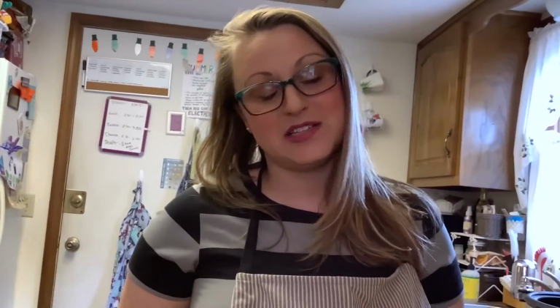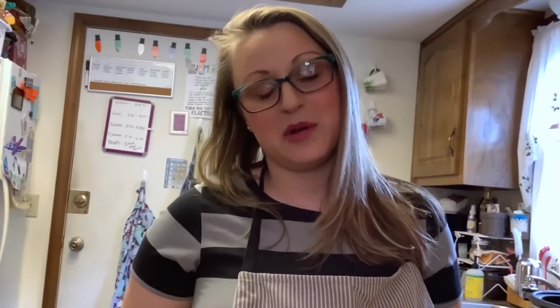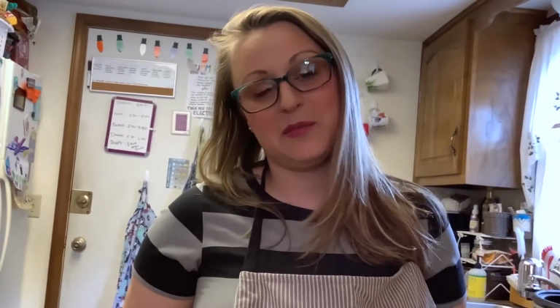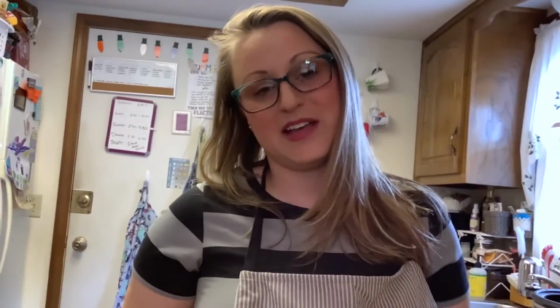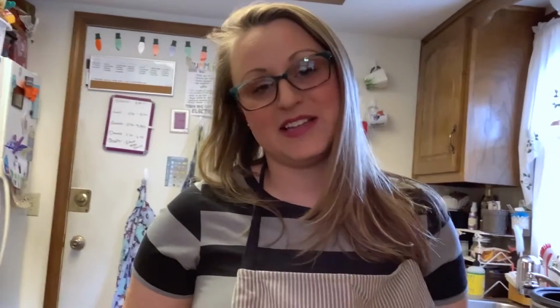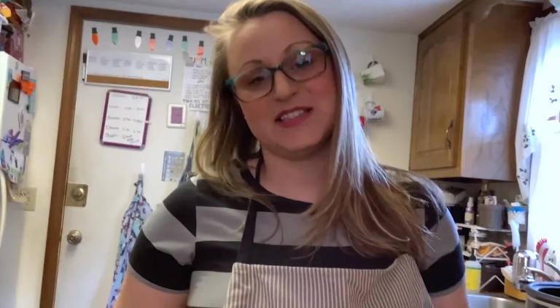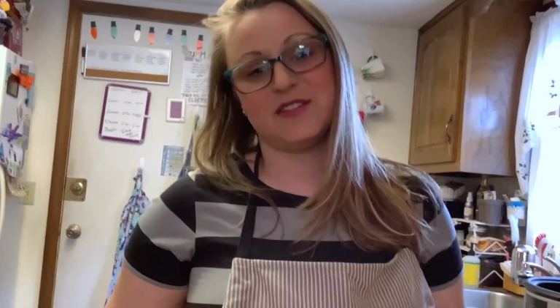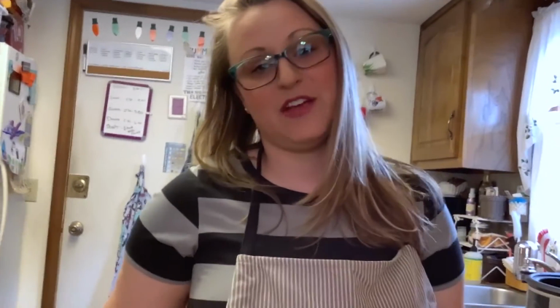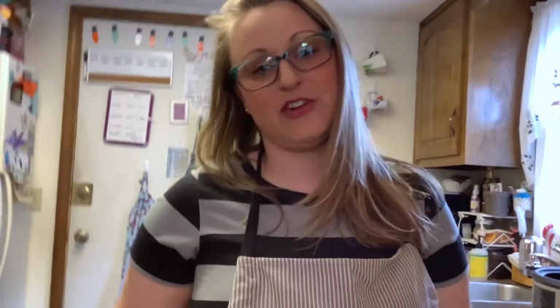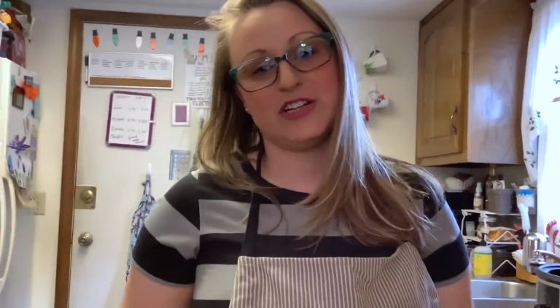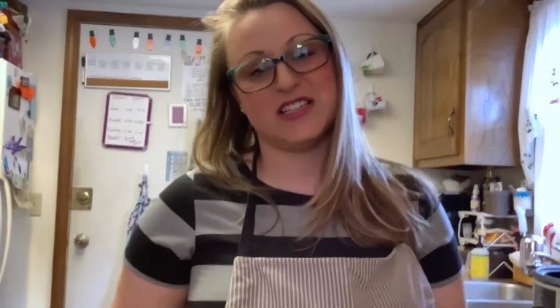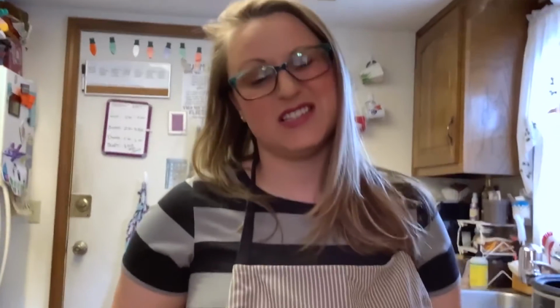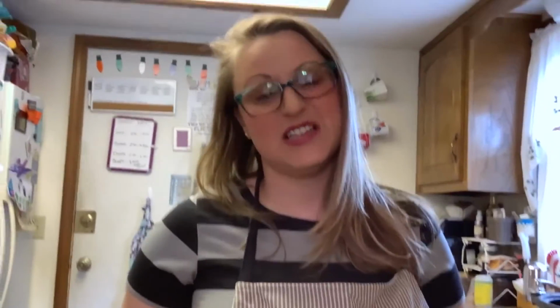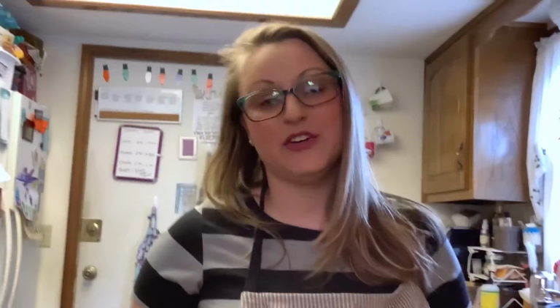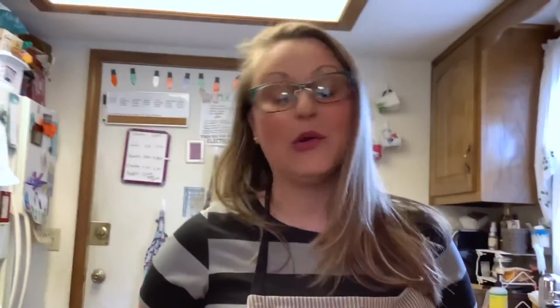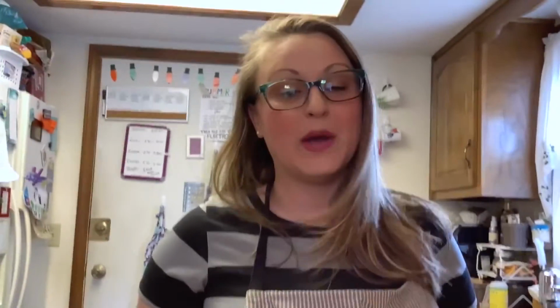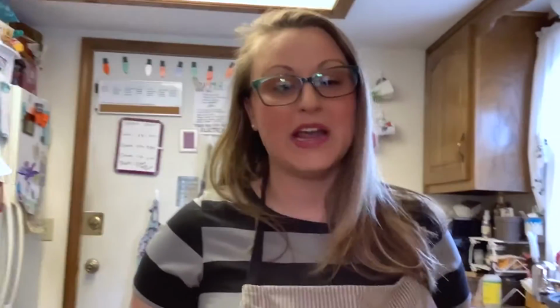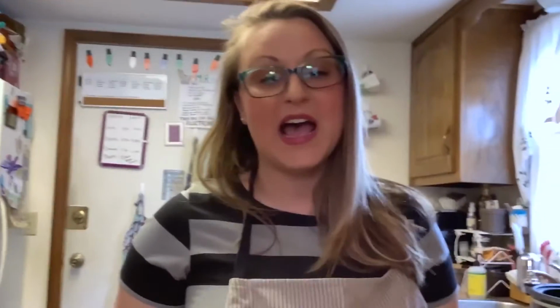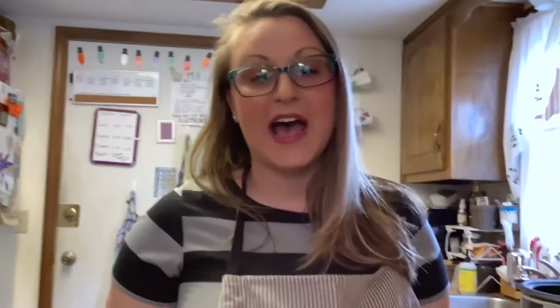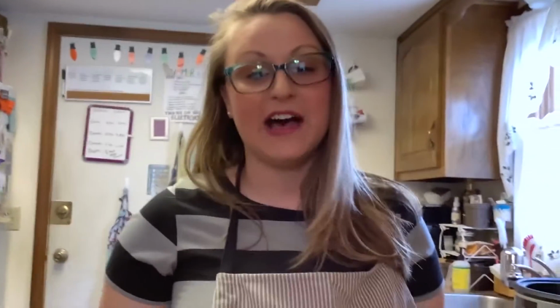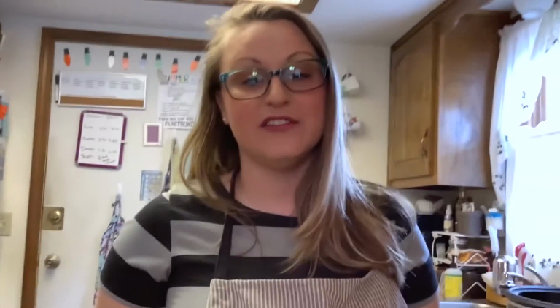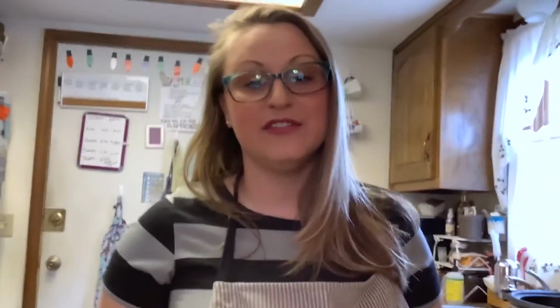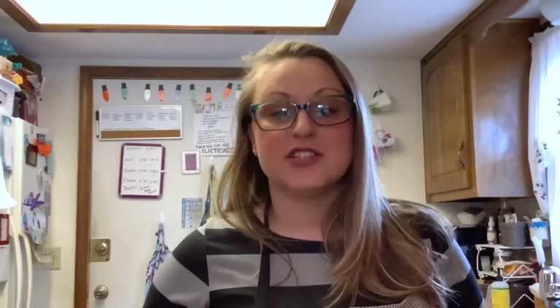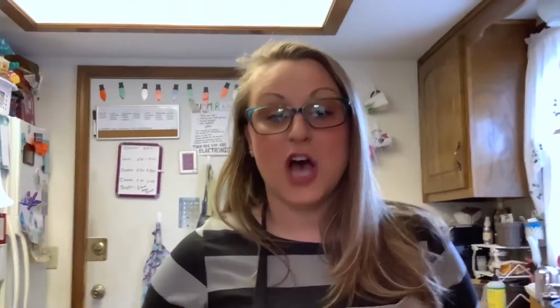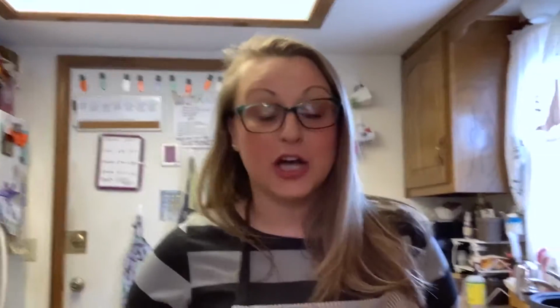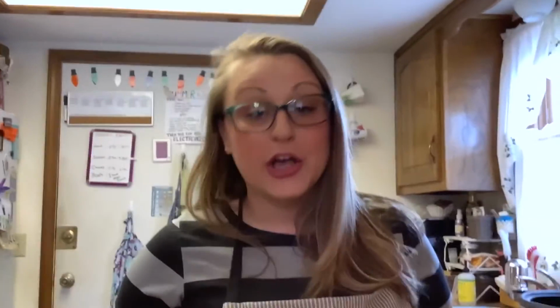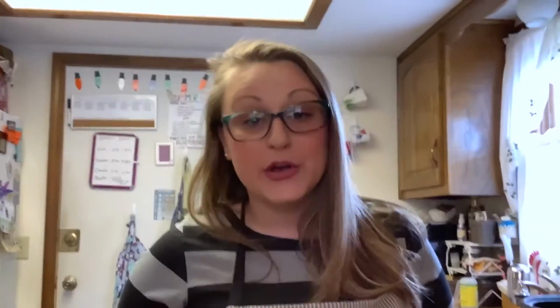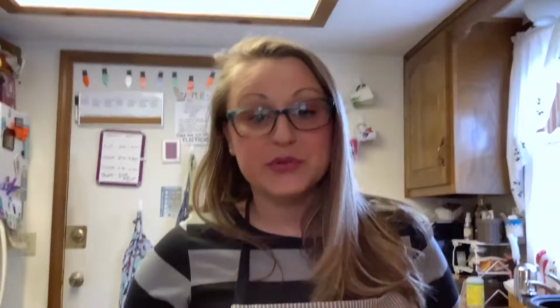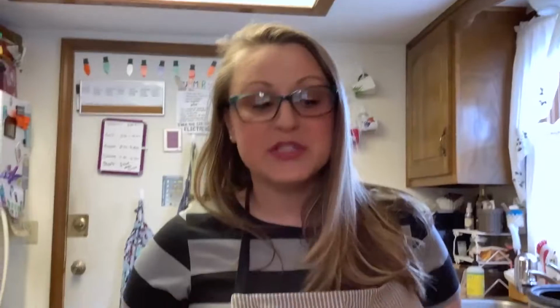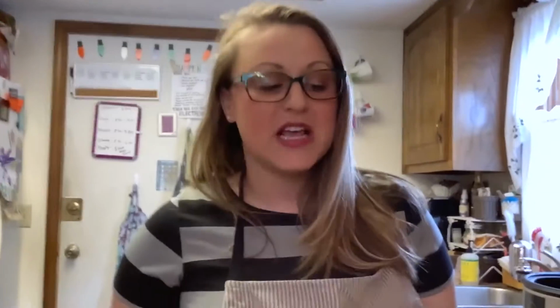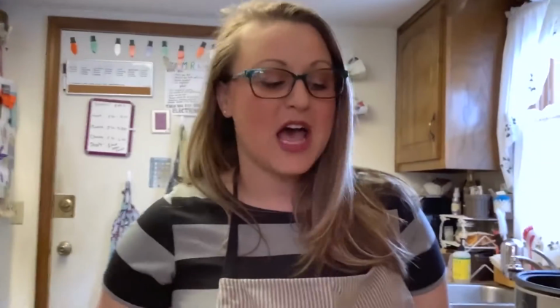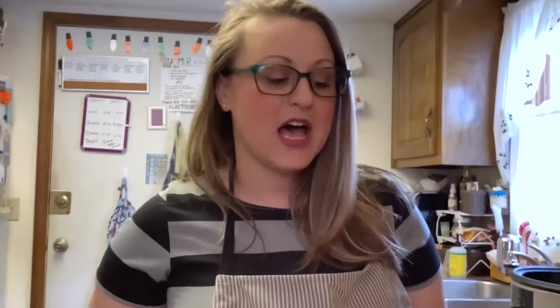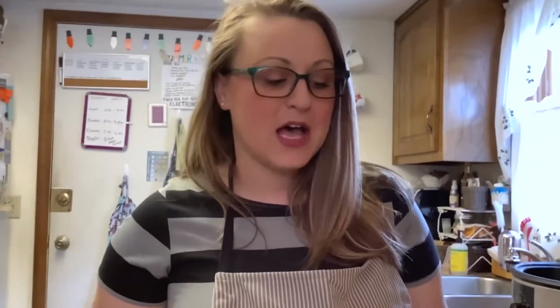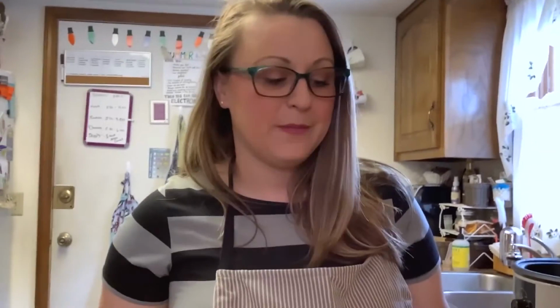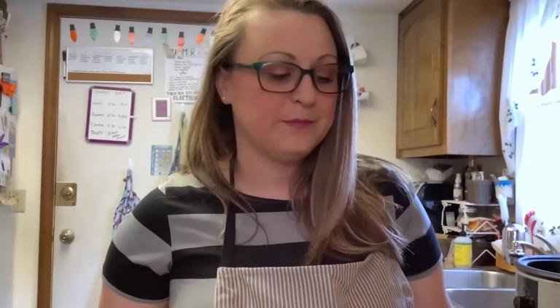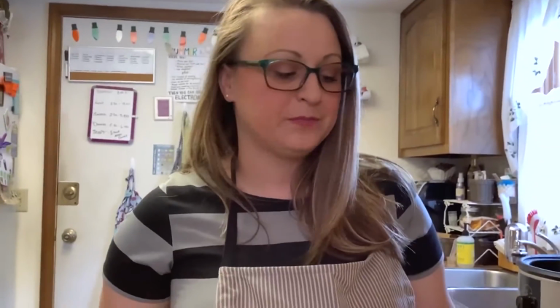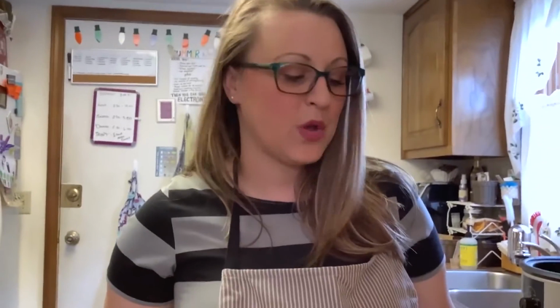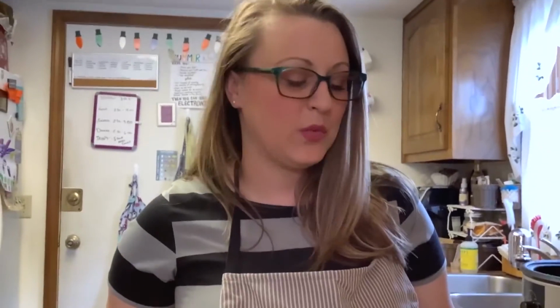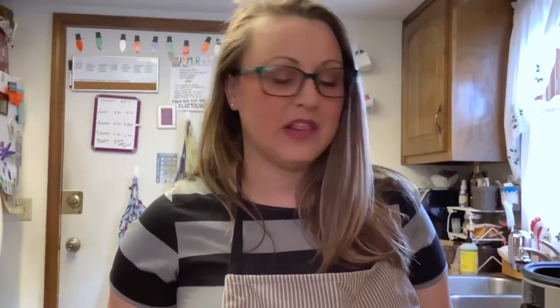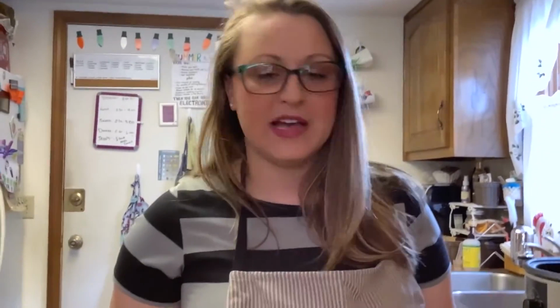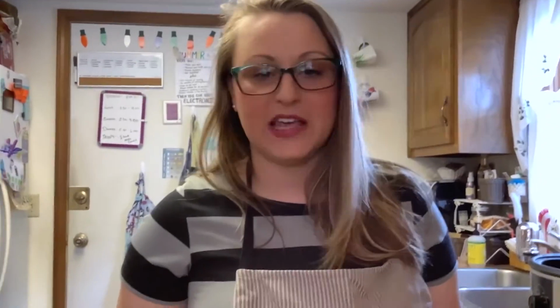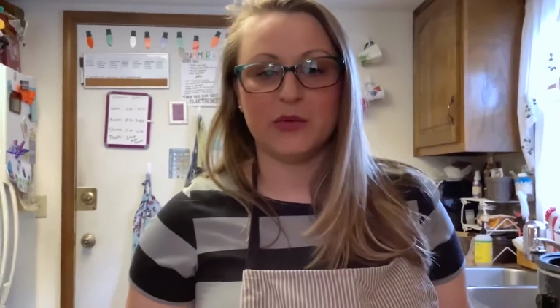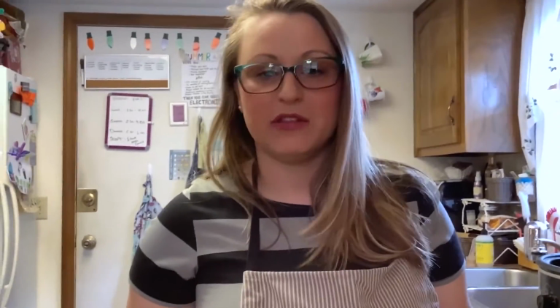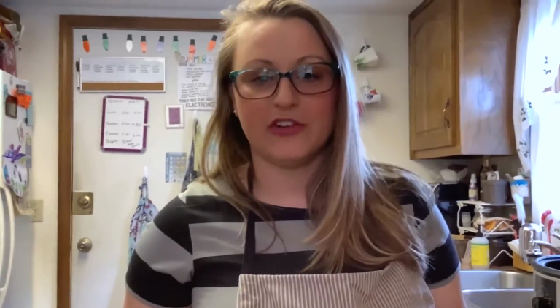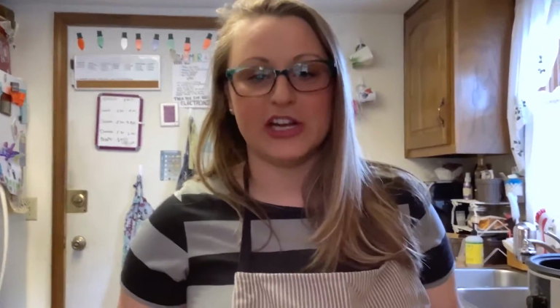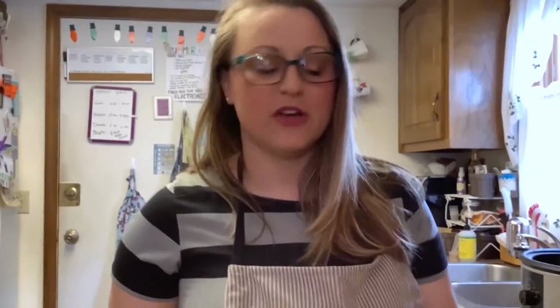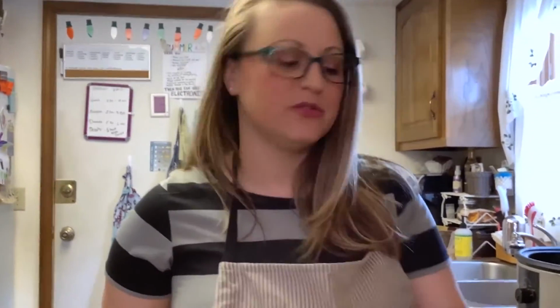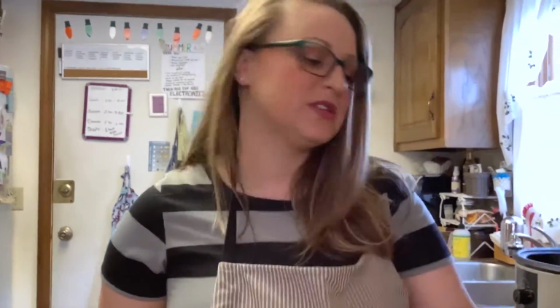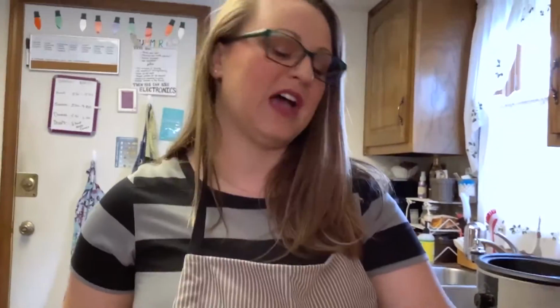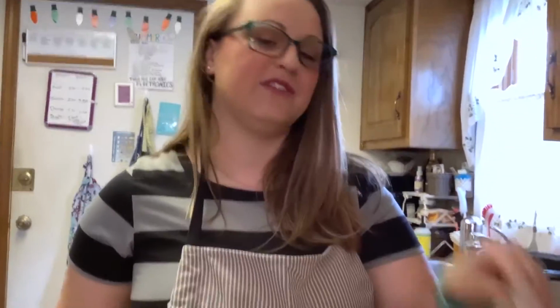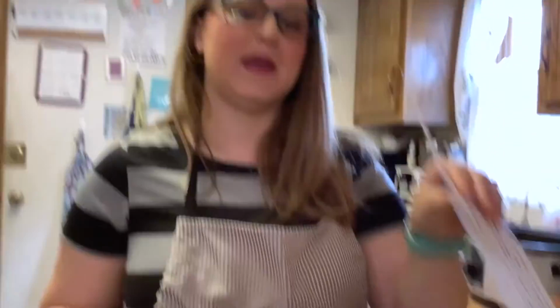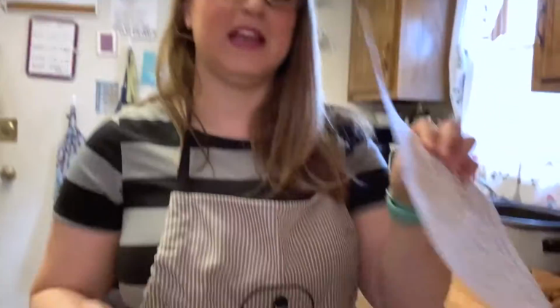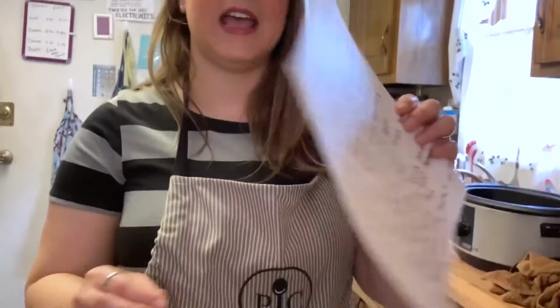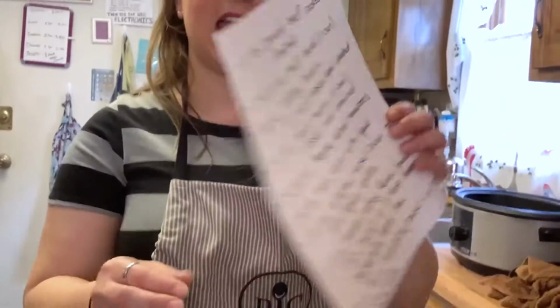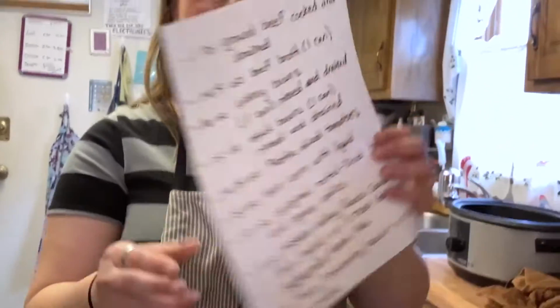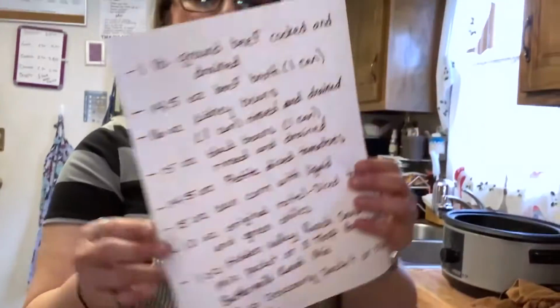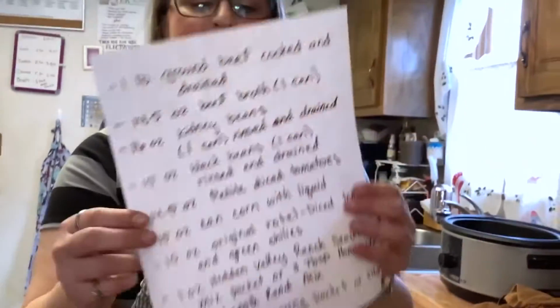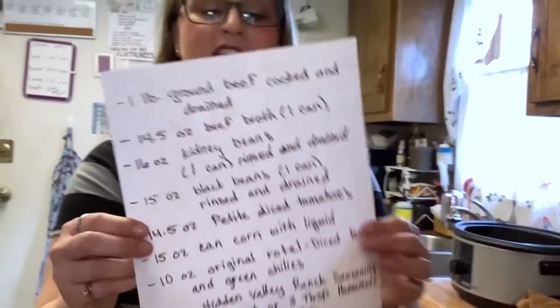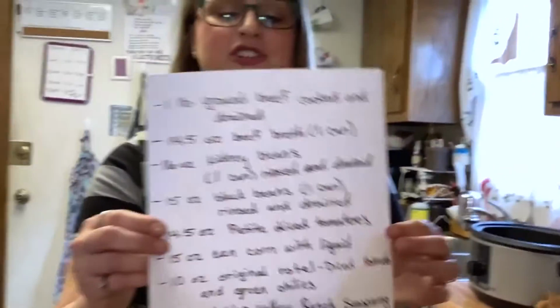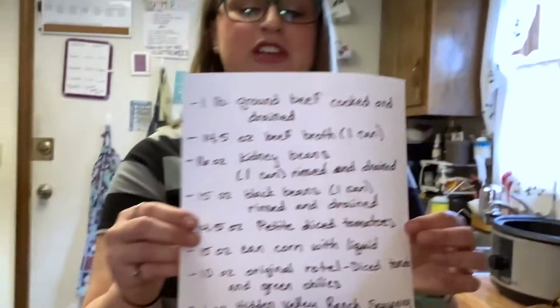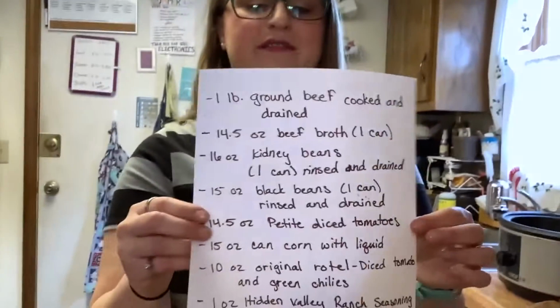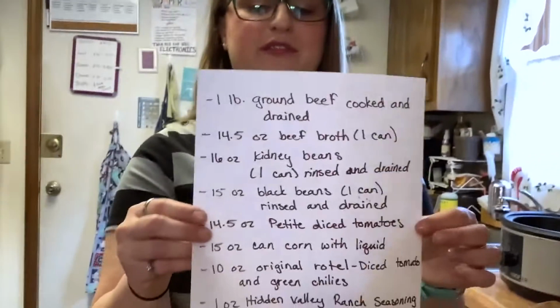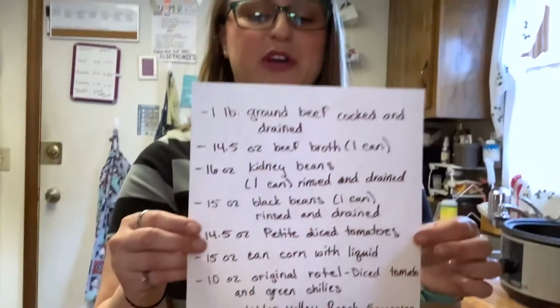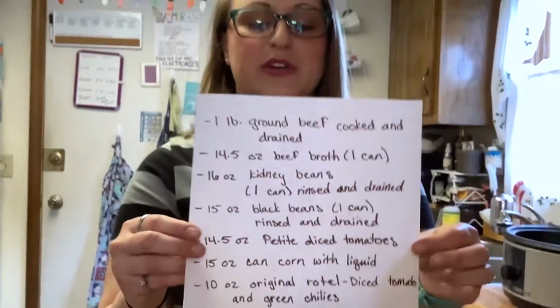It's one of my kids' favorites. It's a different way to have tacos. We like it with Fritos. I've made a sheet for you guys.